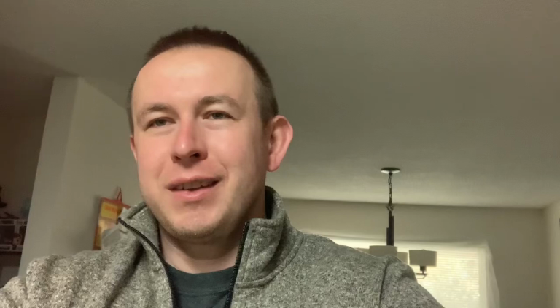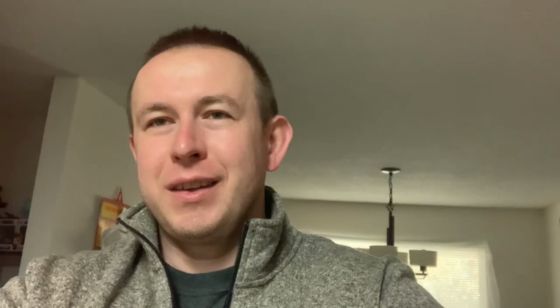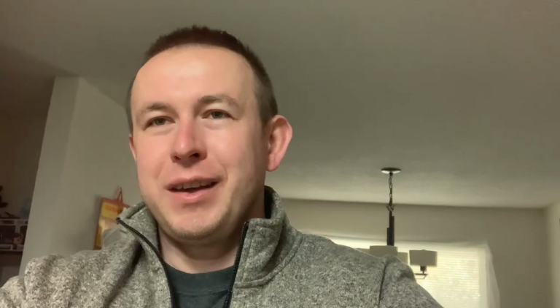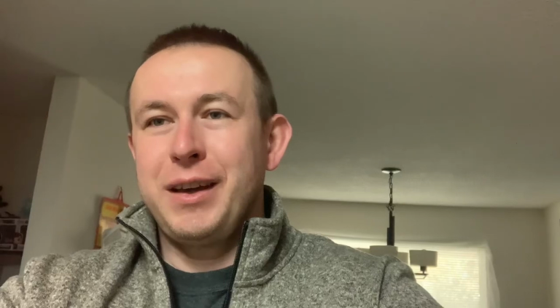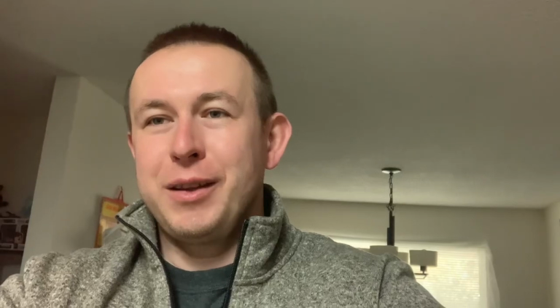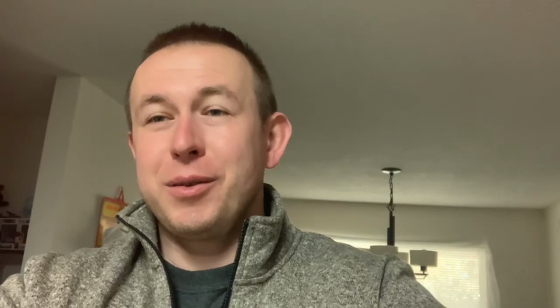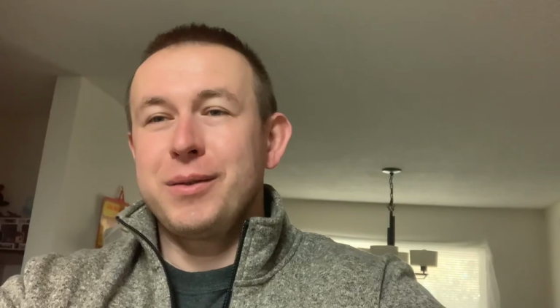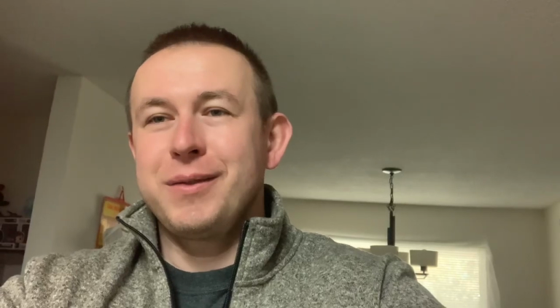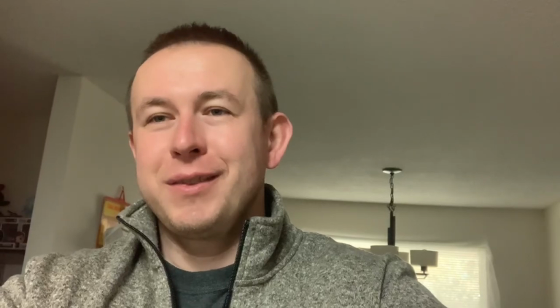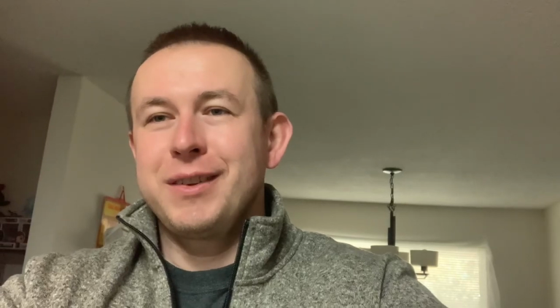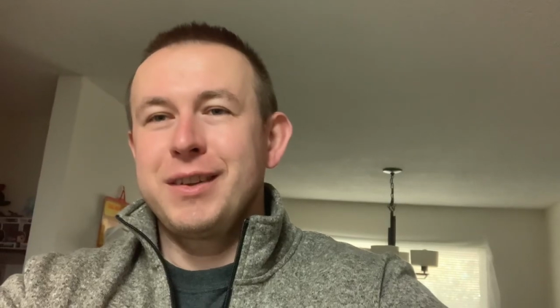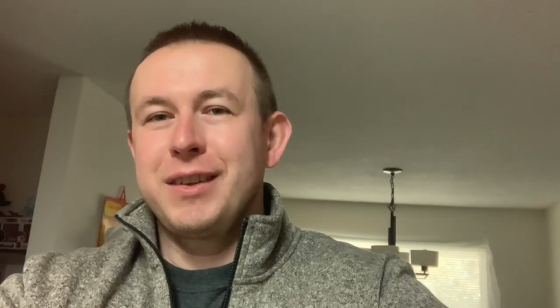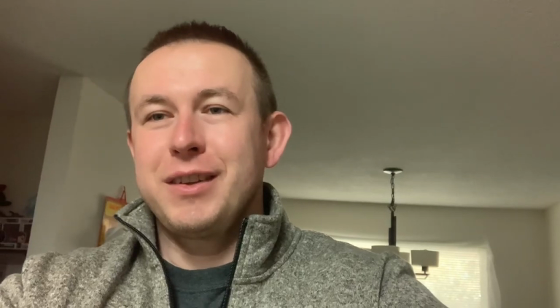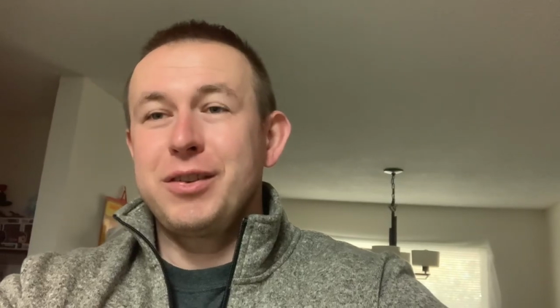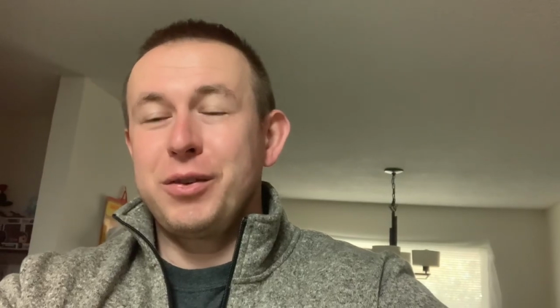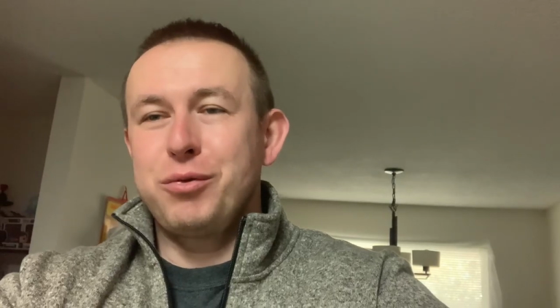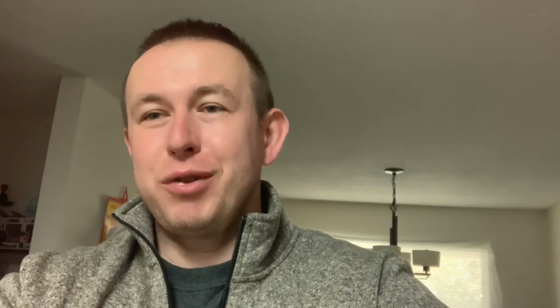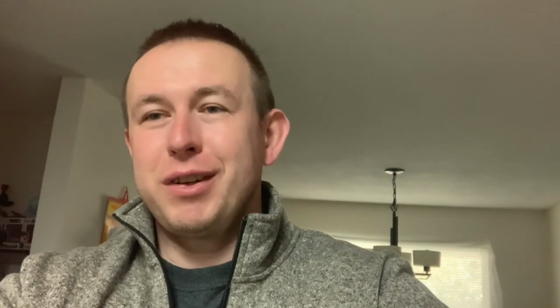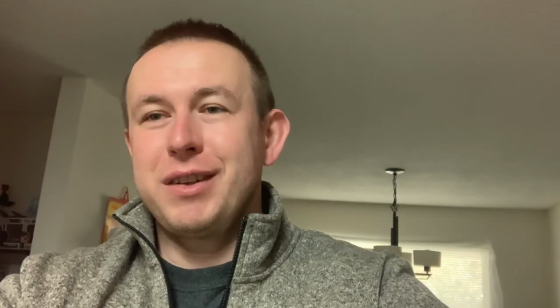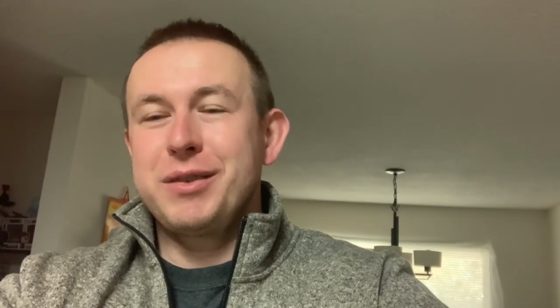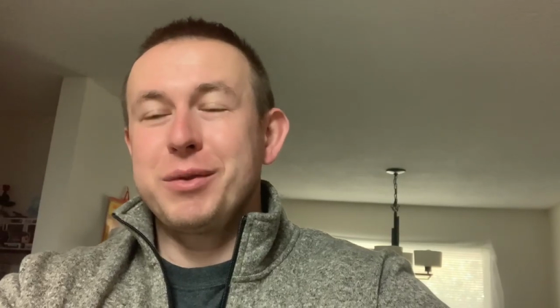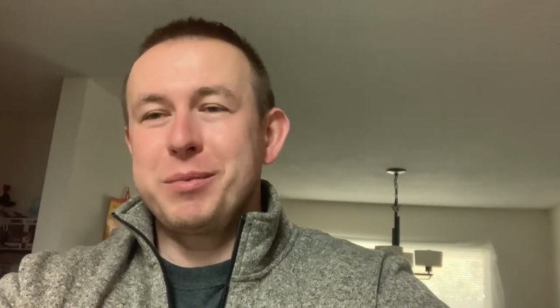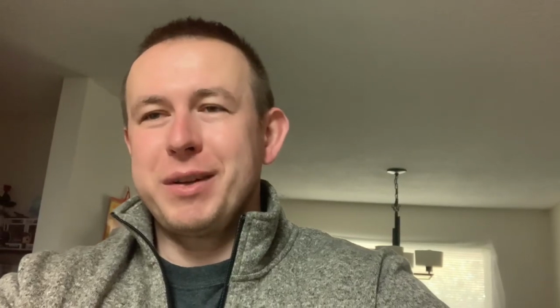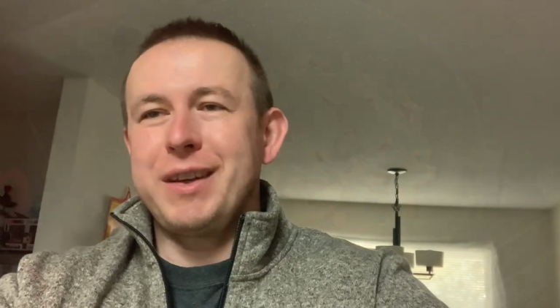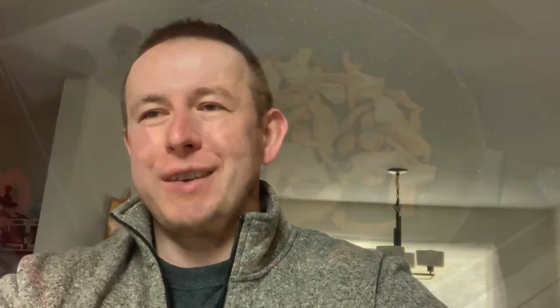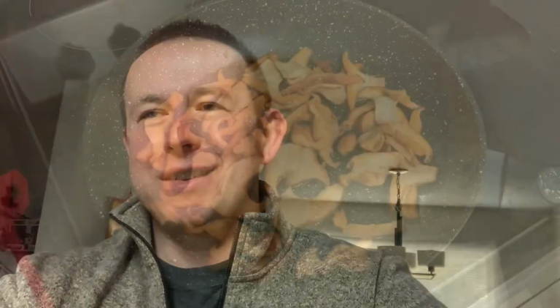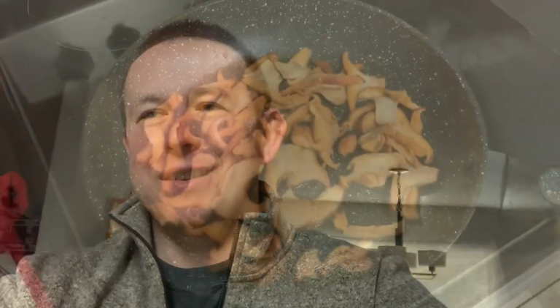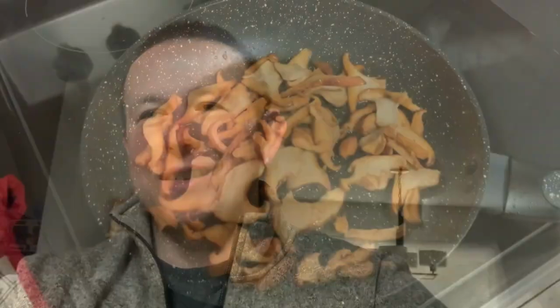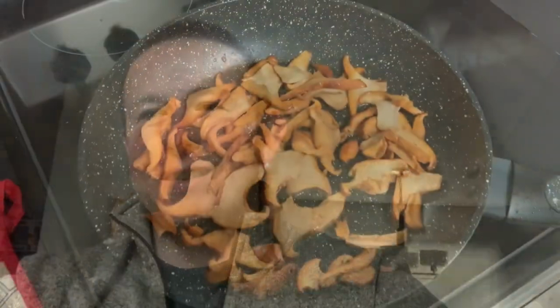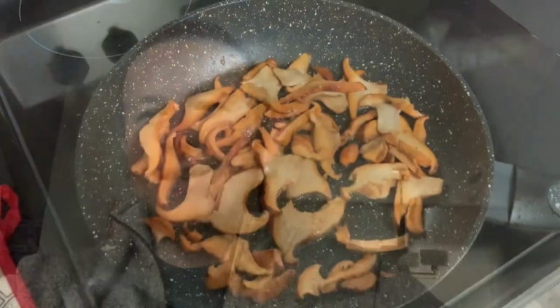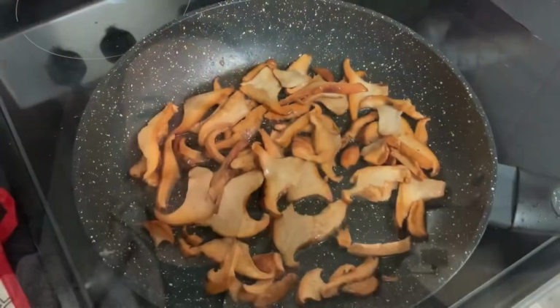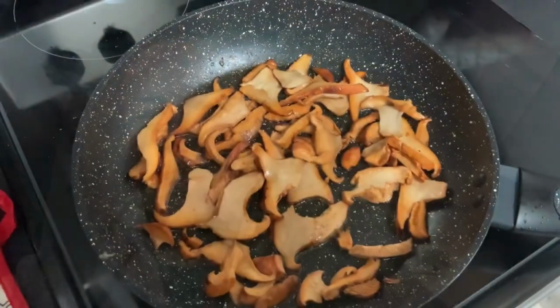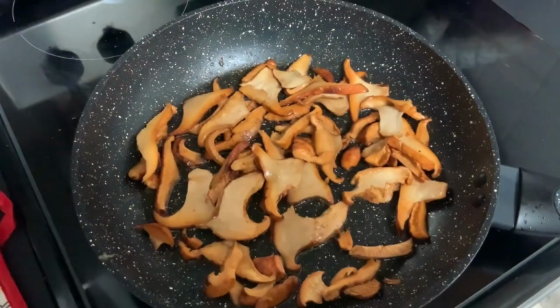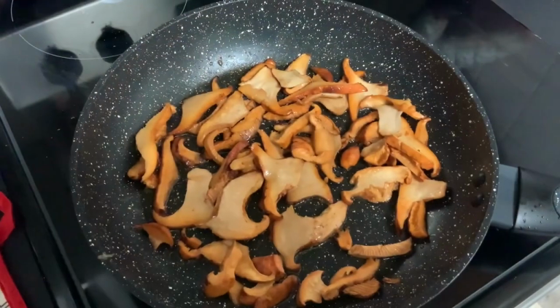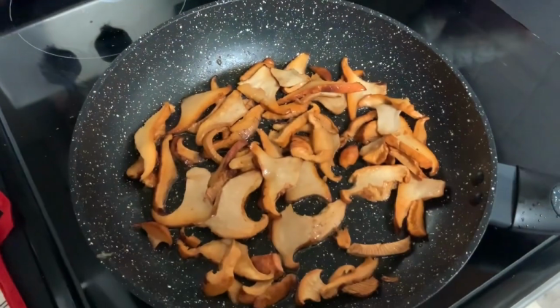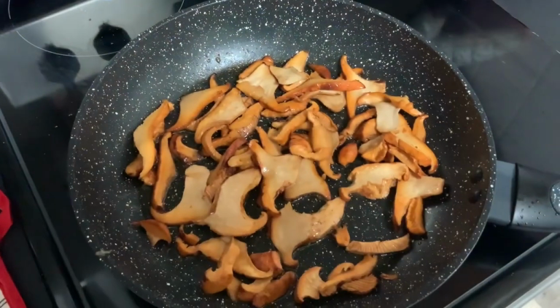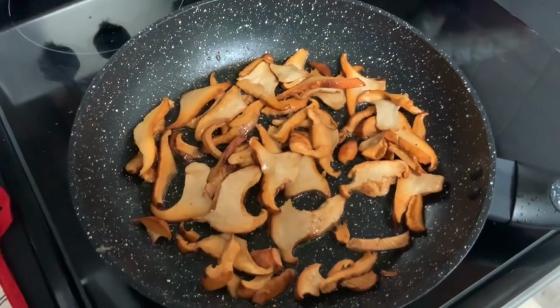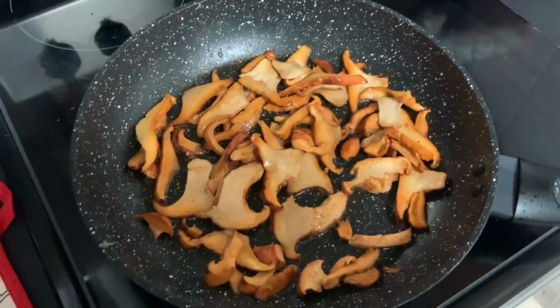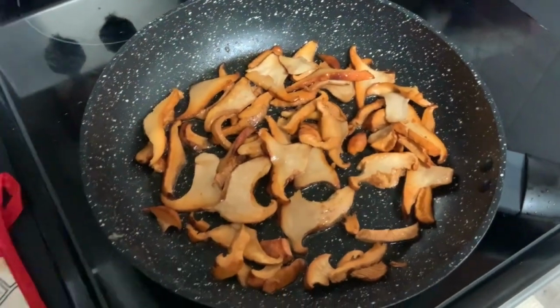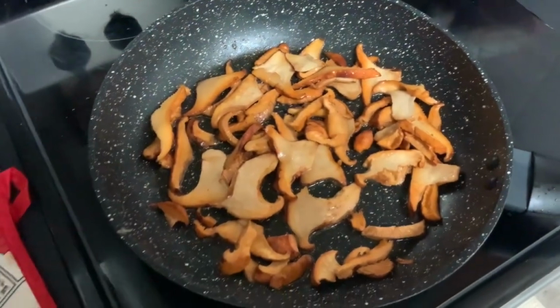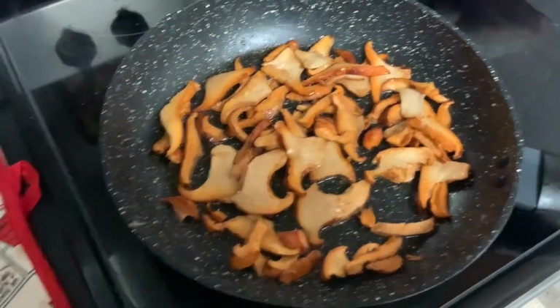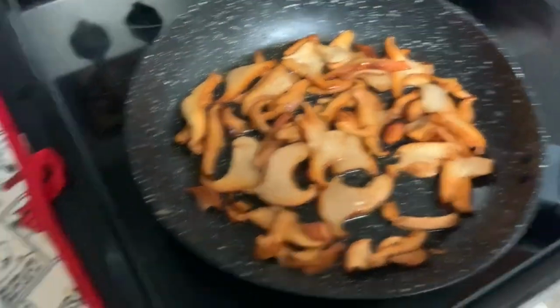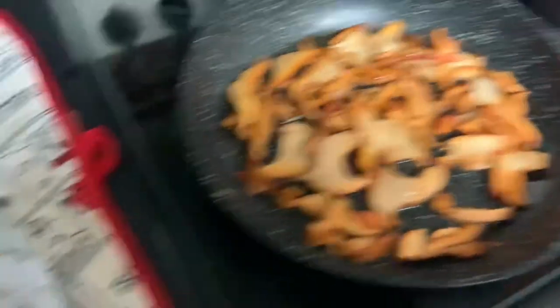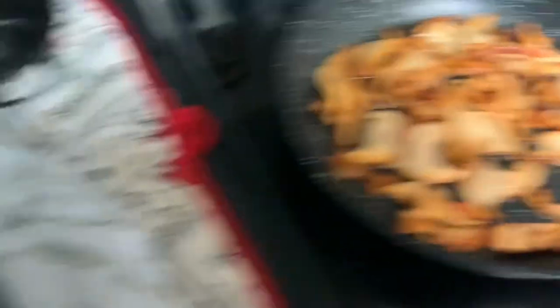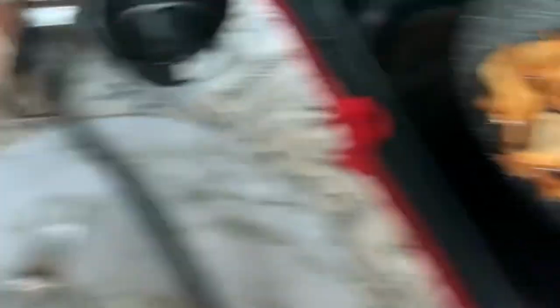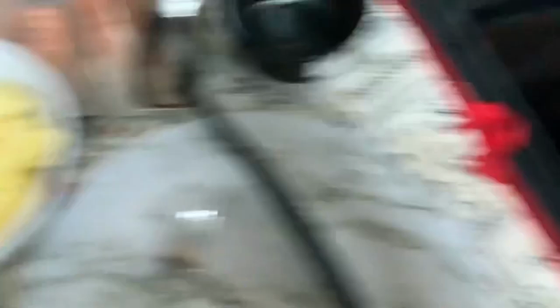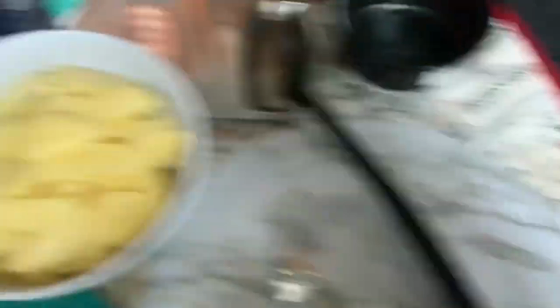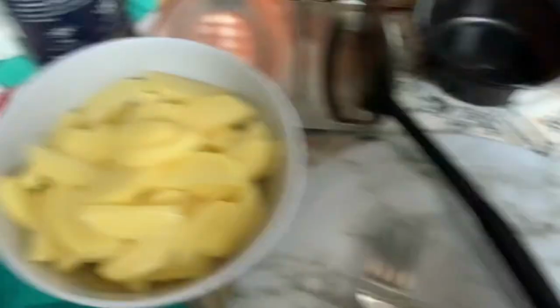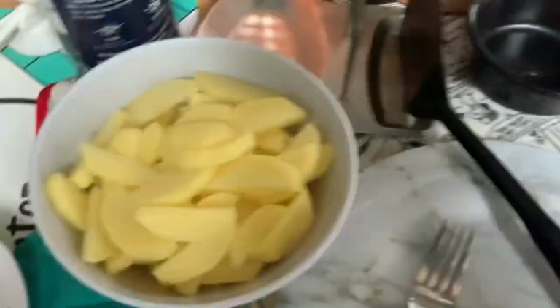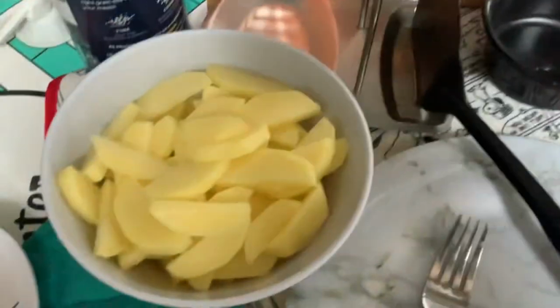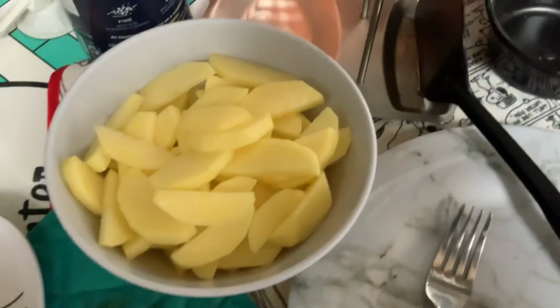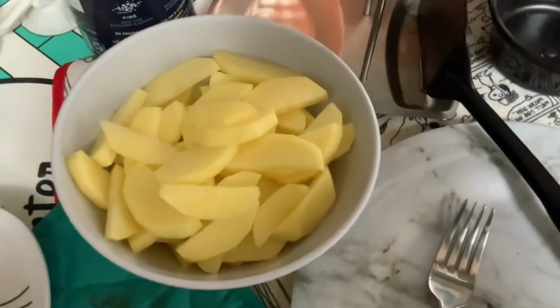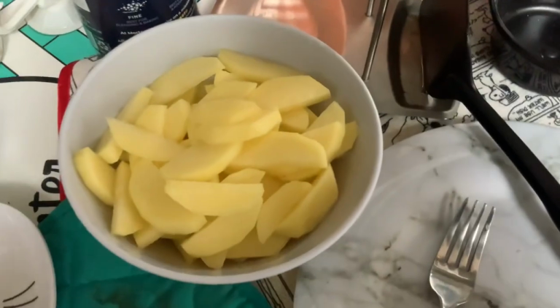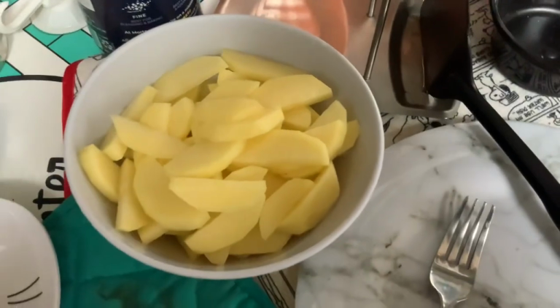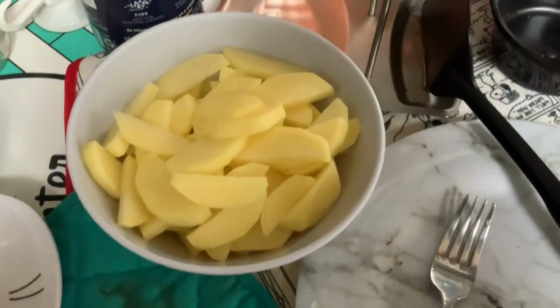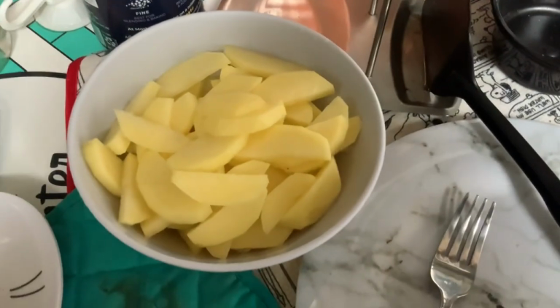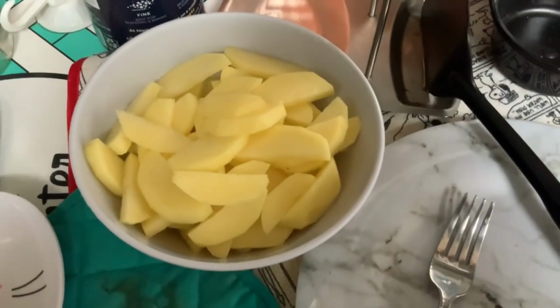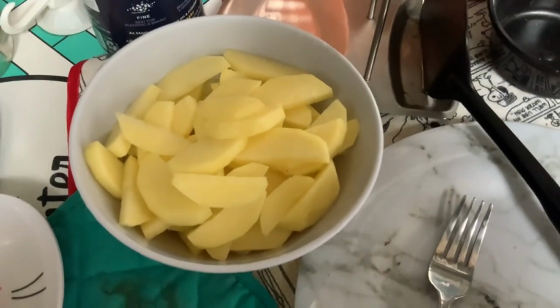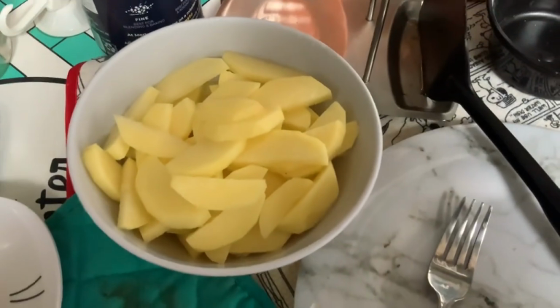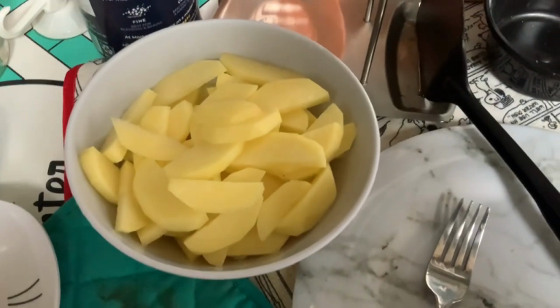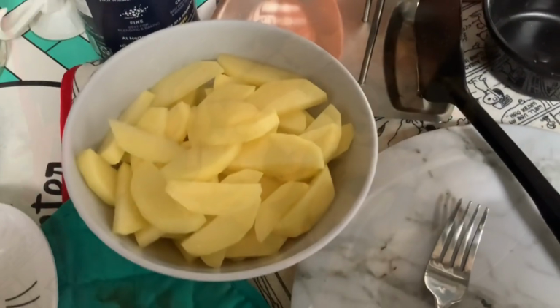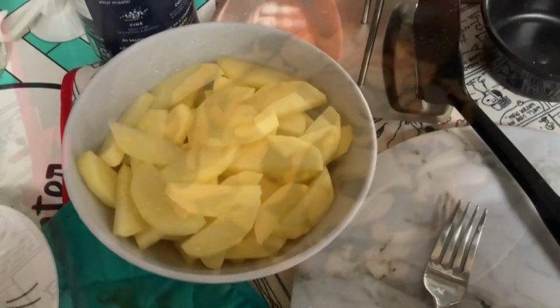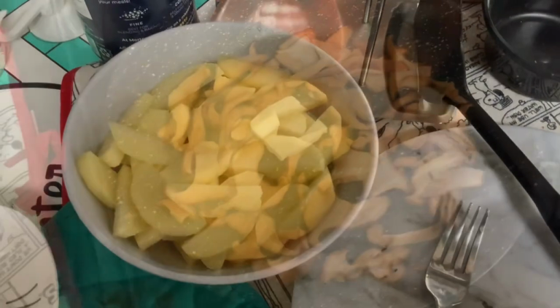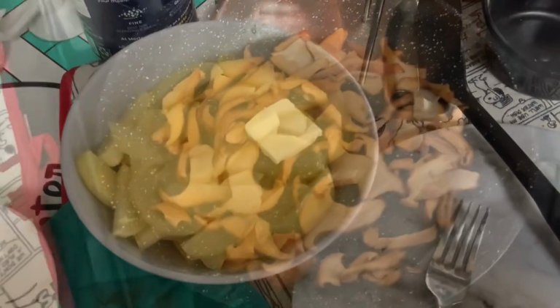Hello! Chanterelles with potatoes. About five chanterelles and this is about two potatoes.